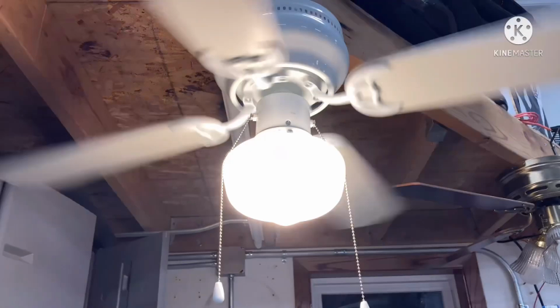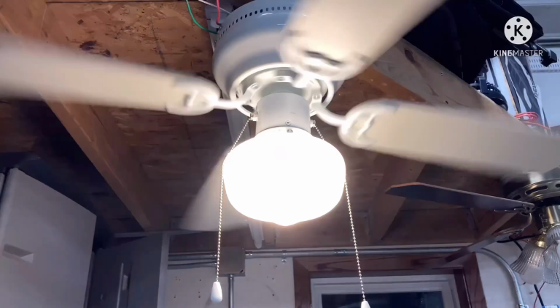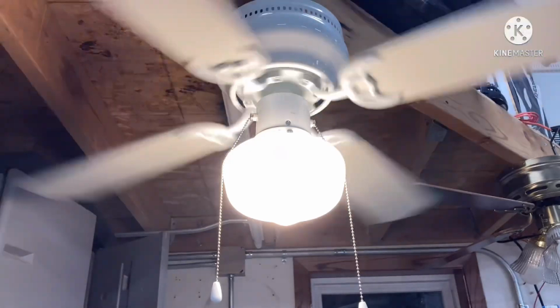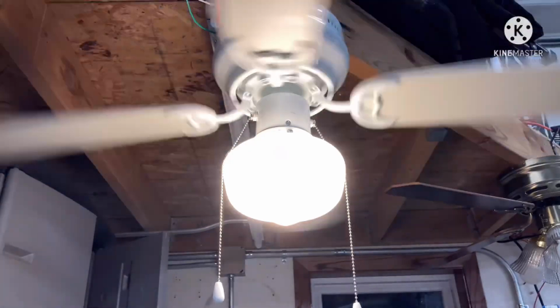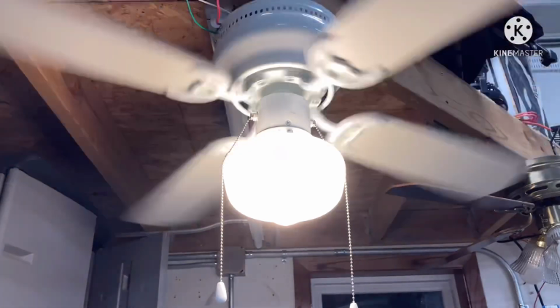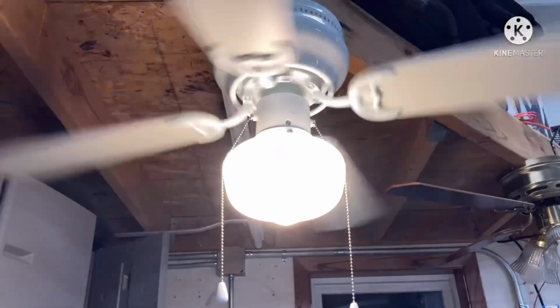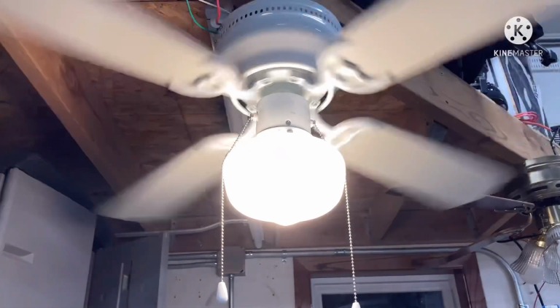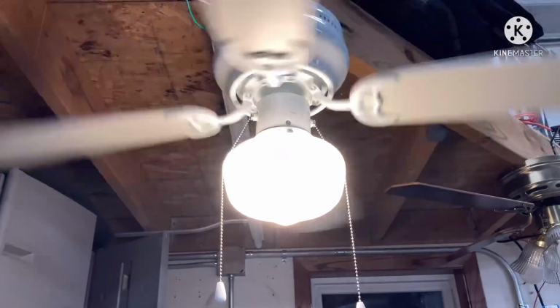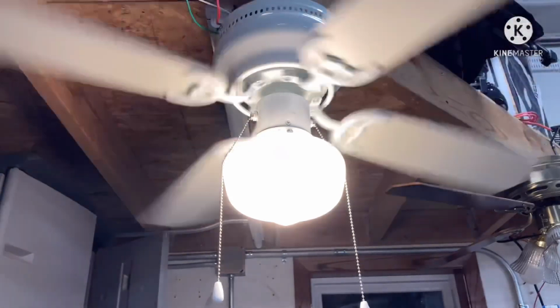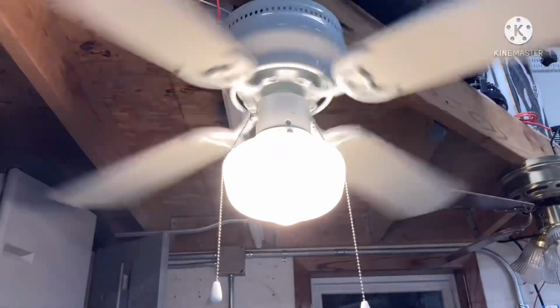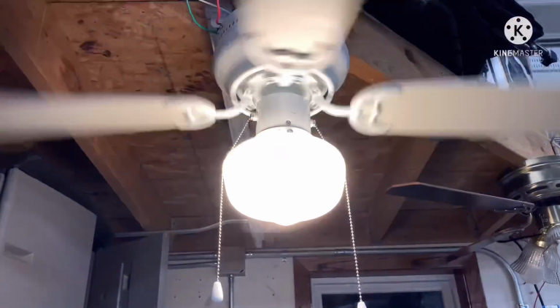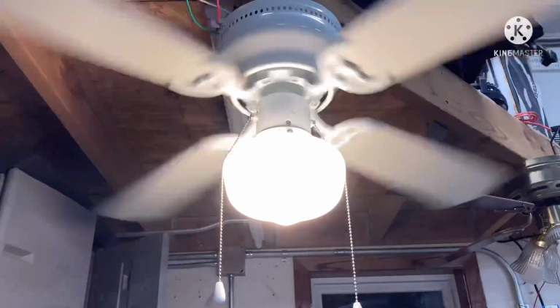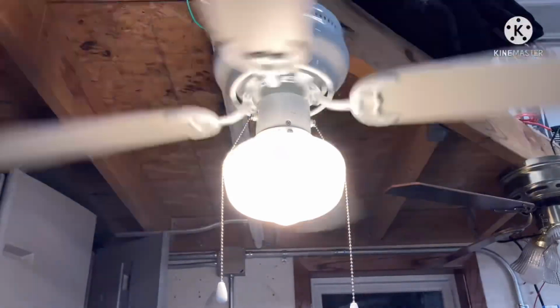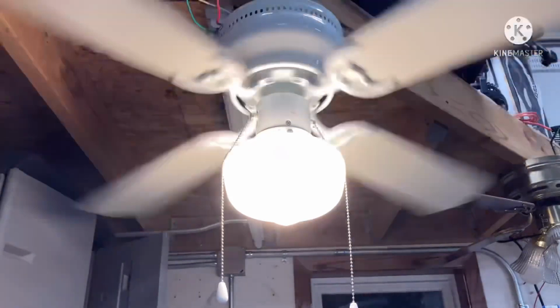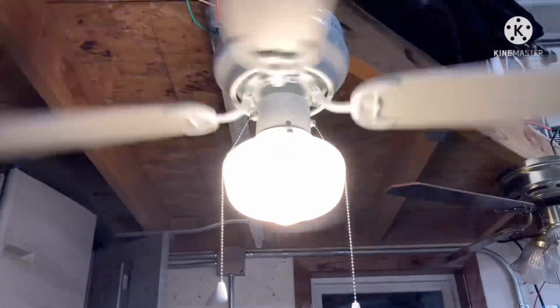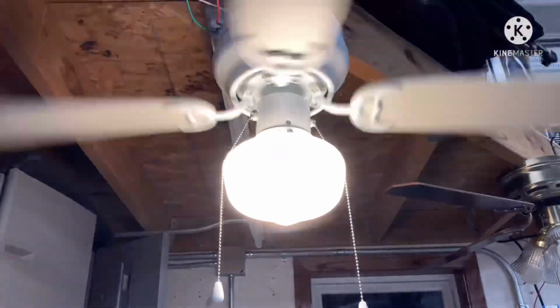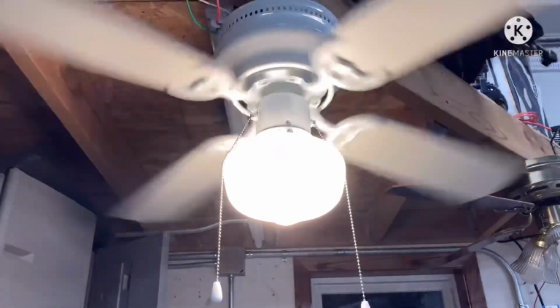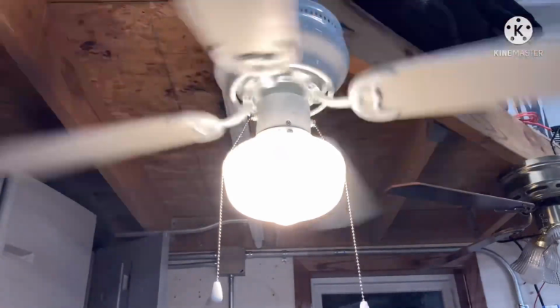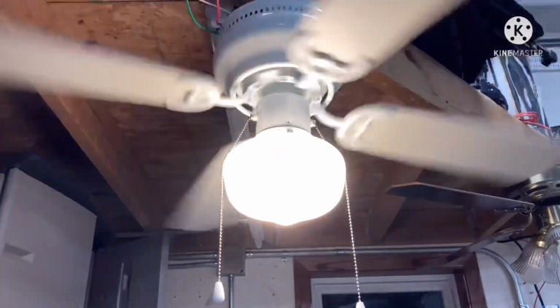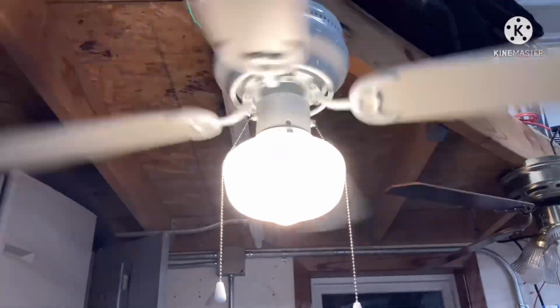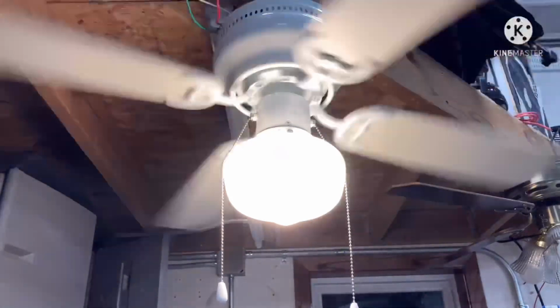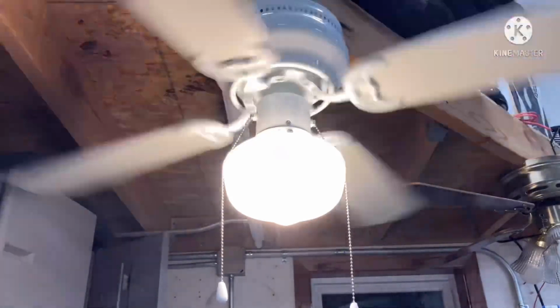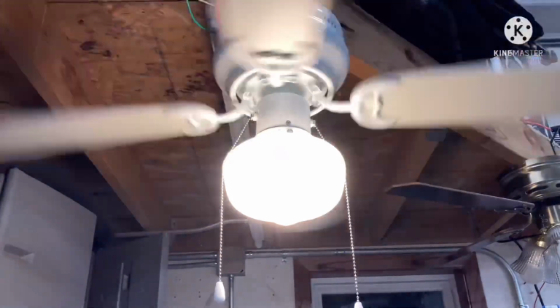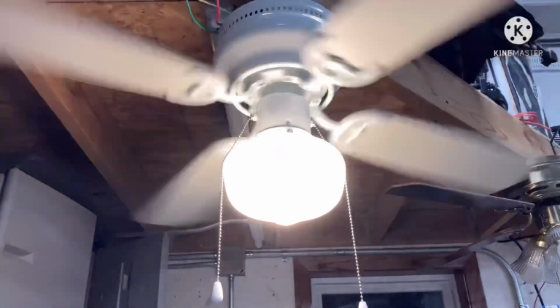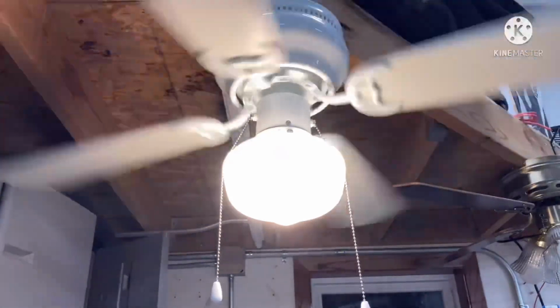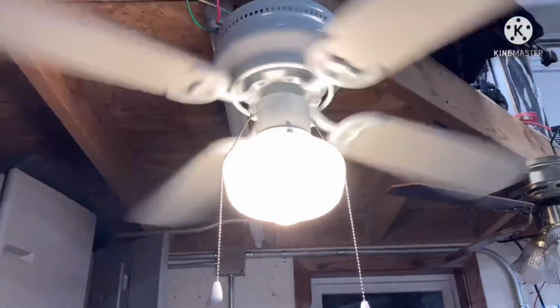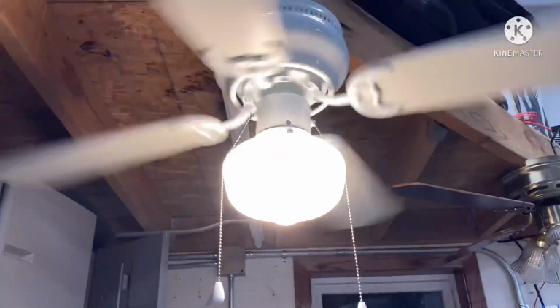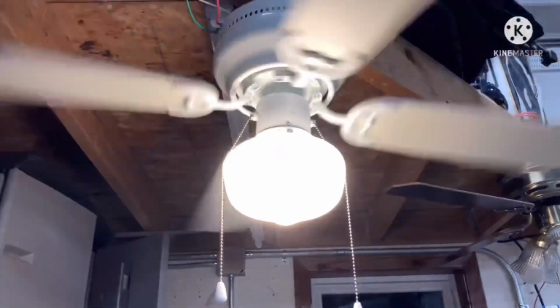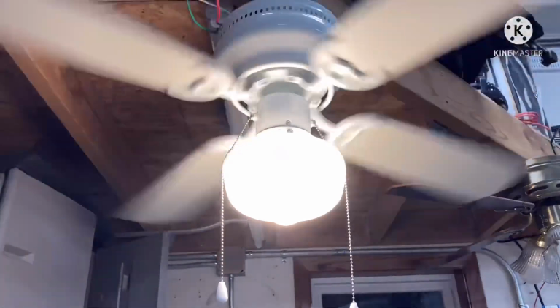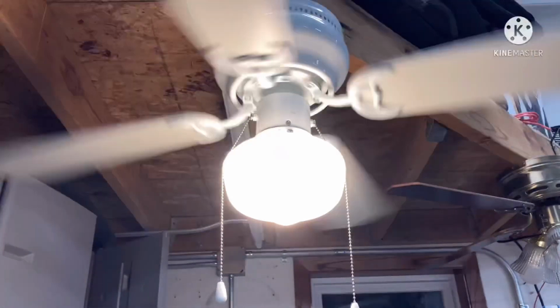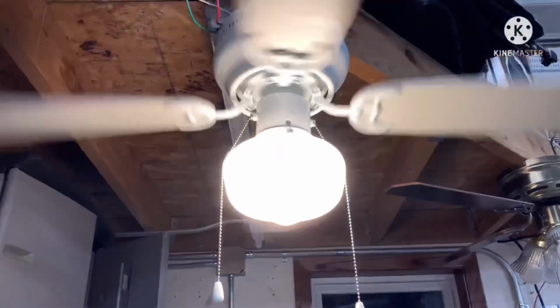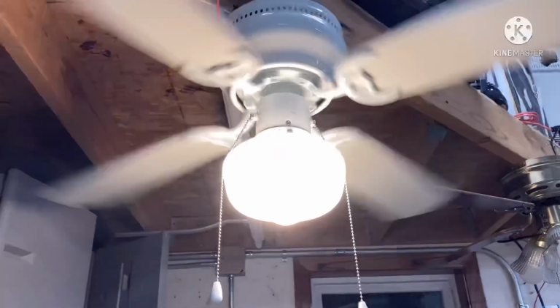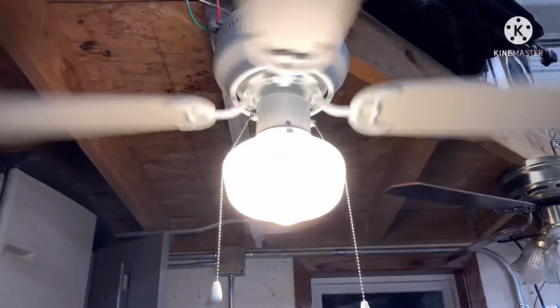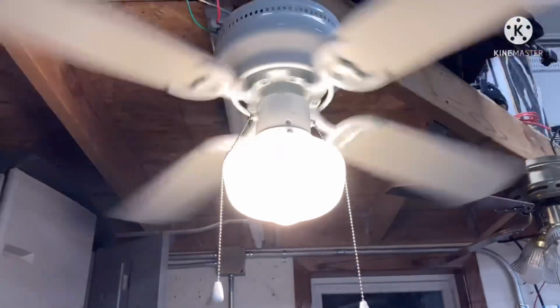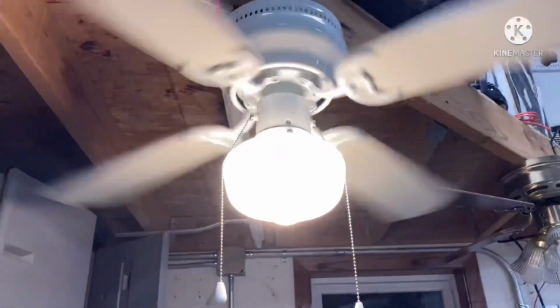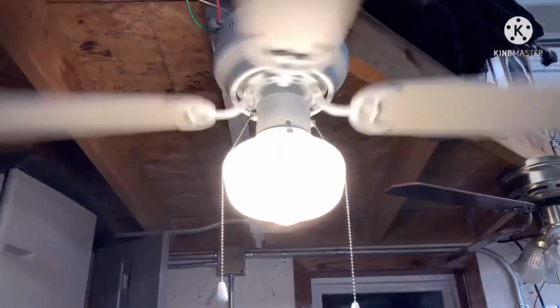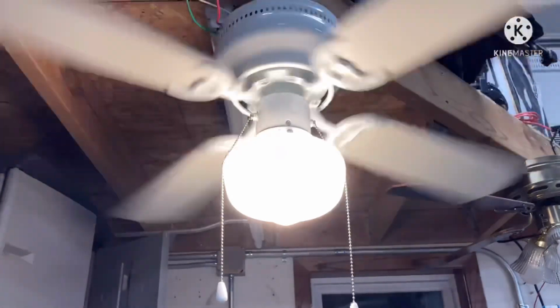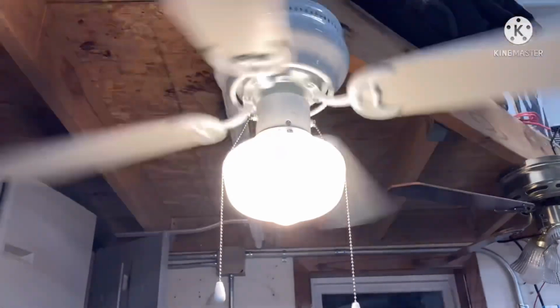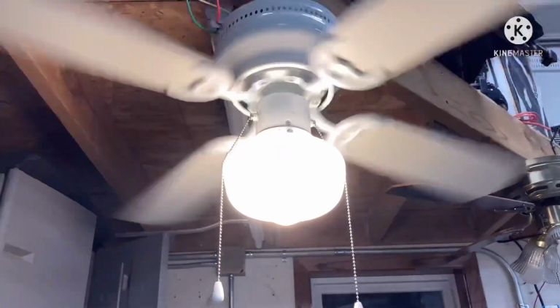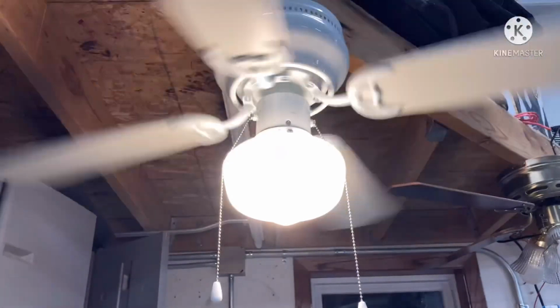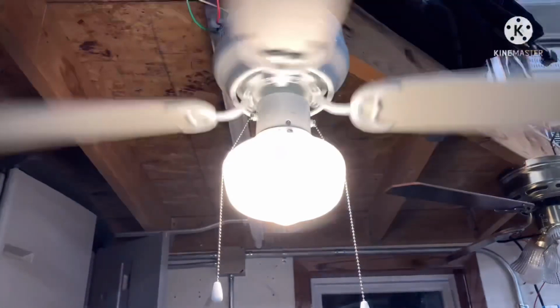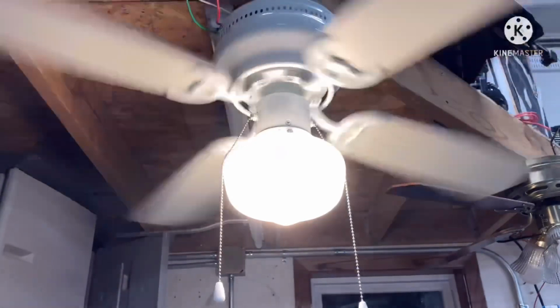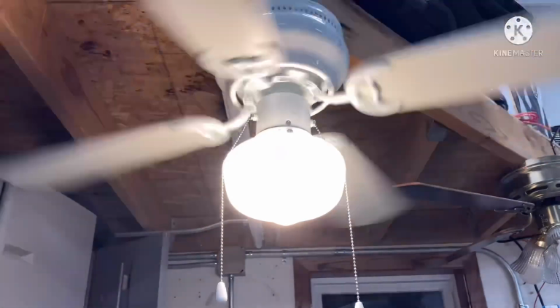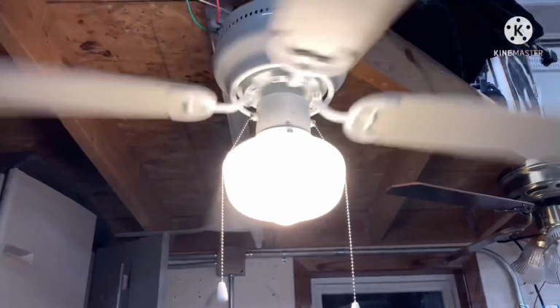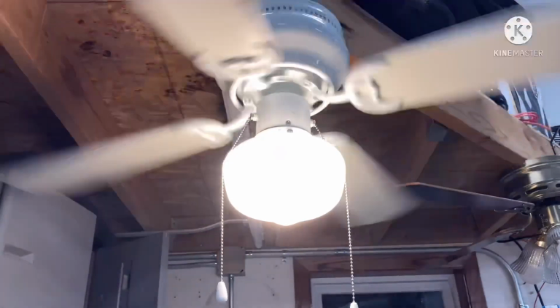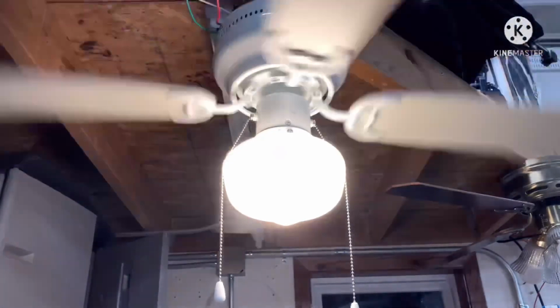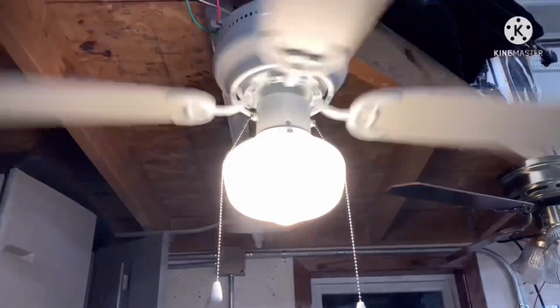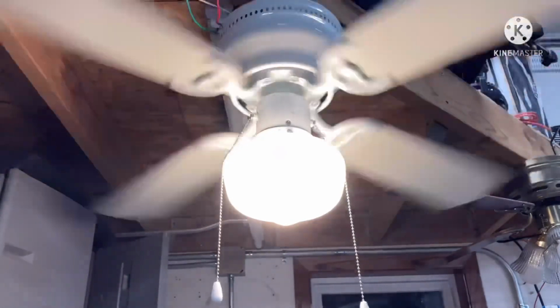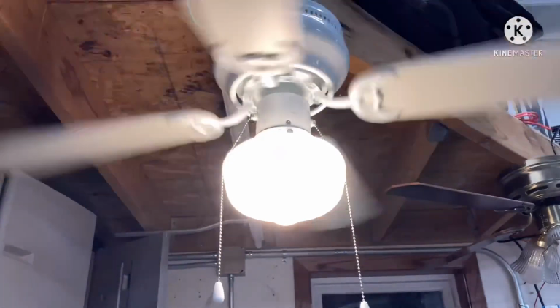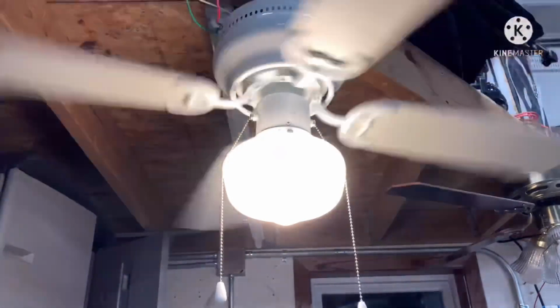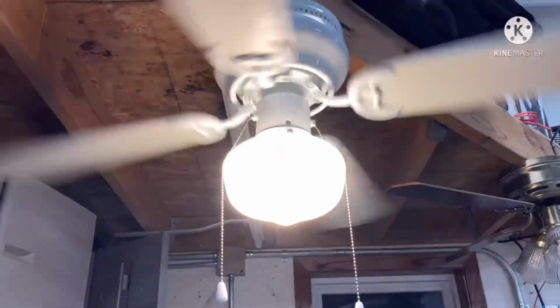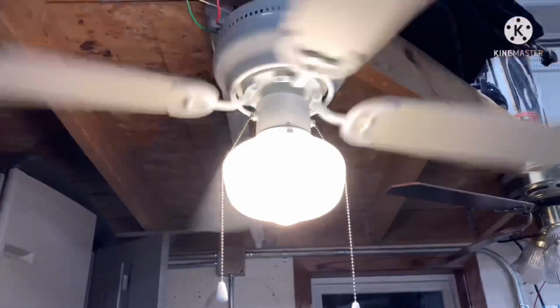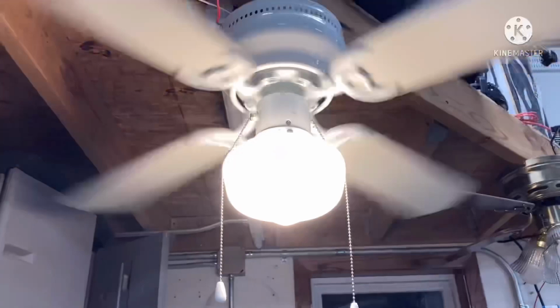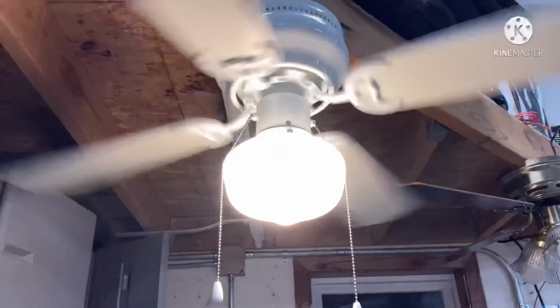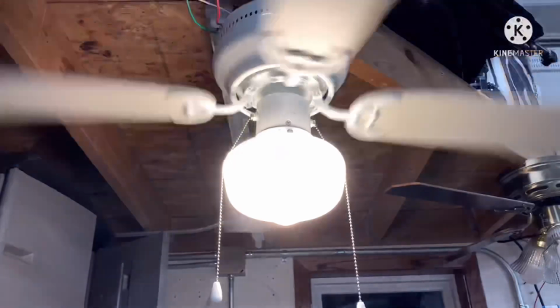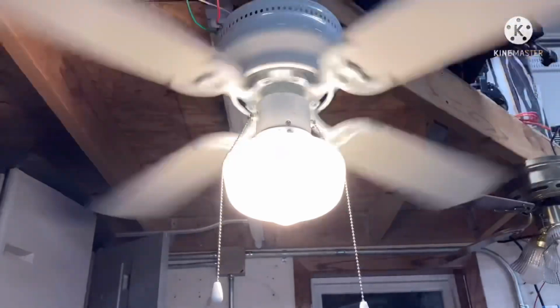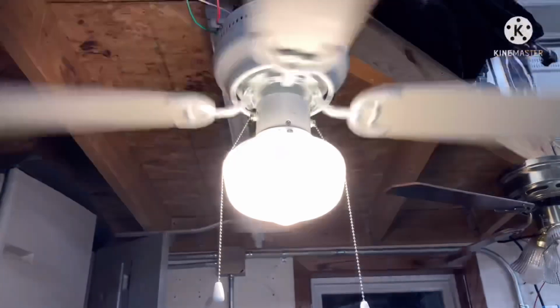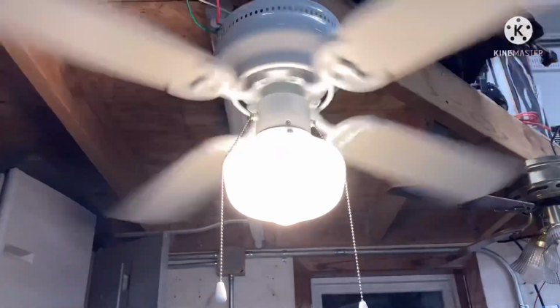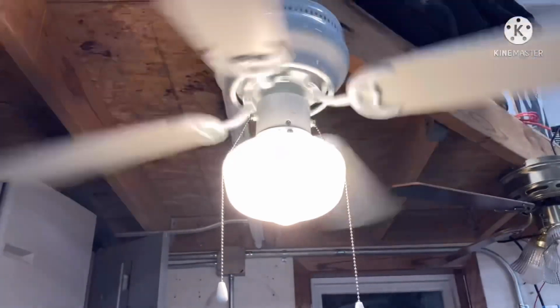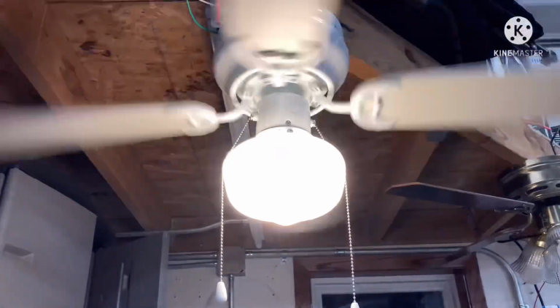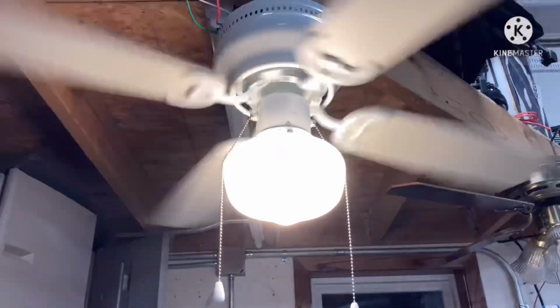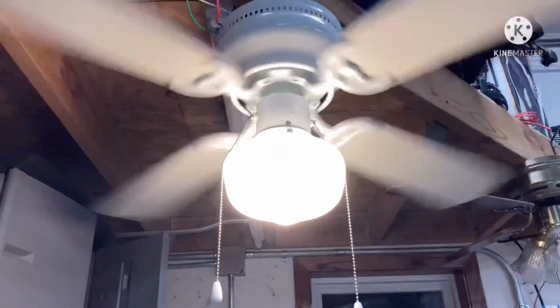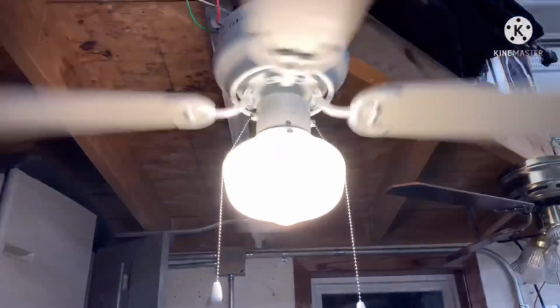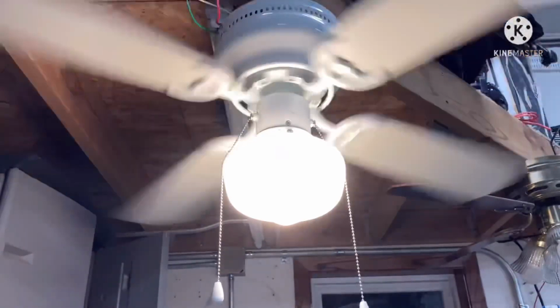Hello guys, today I'm going to show you how to install a ceiling fan. It's so quick and easy, you can do it yourself. Here's what you do.